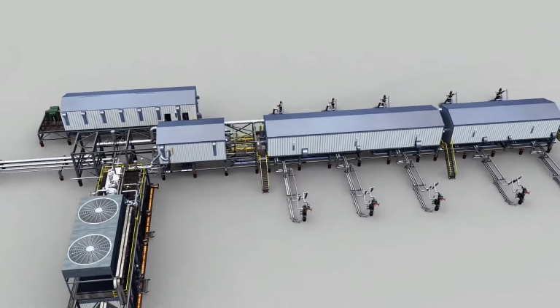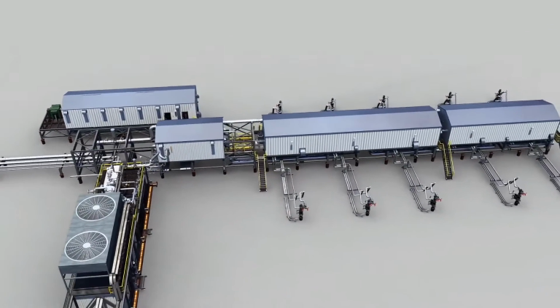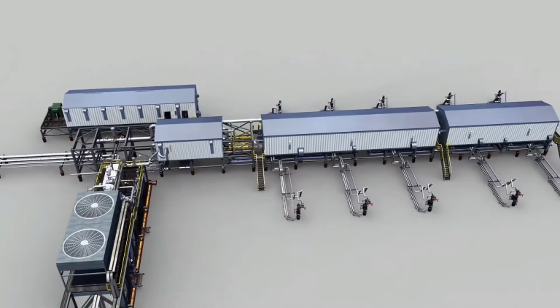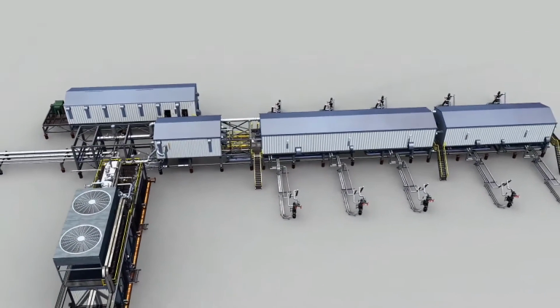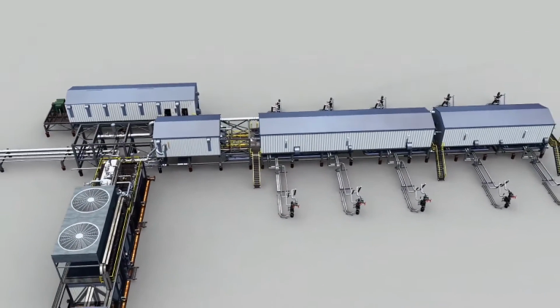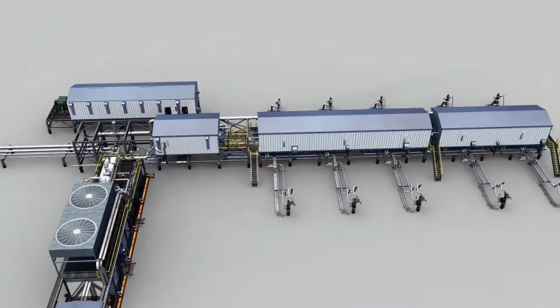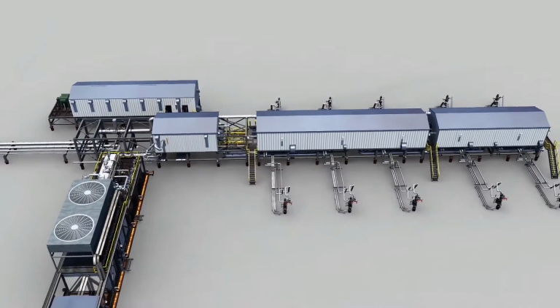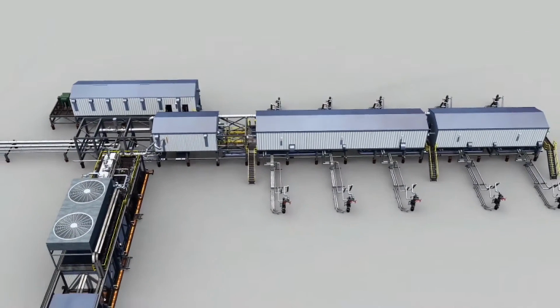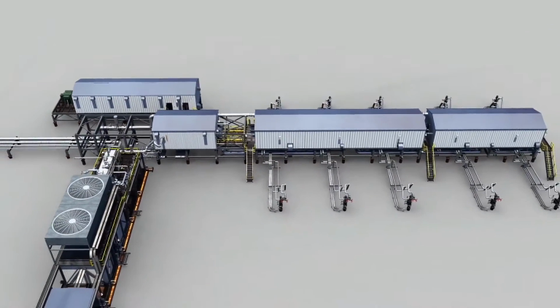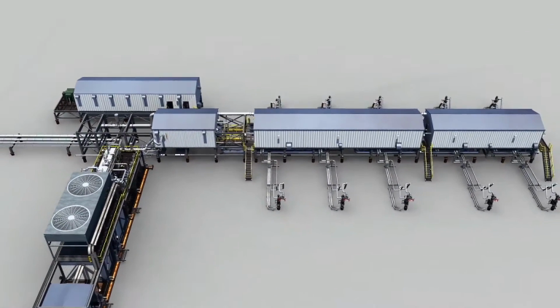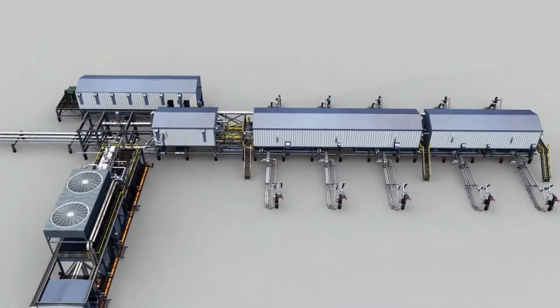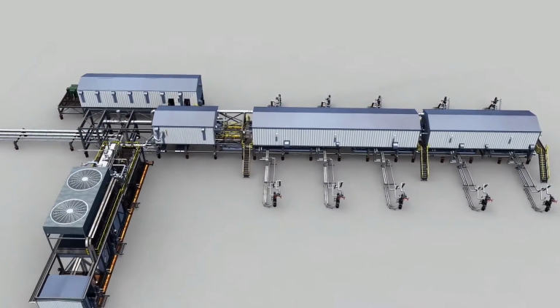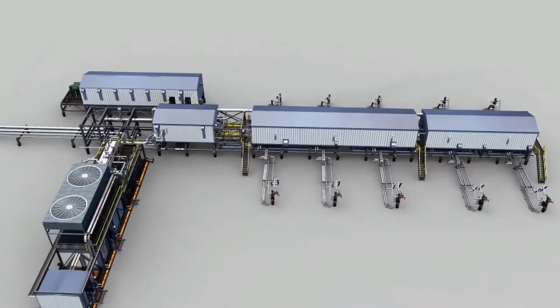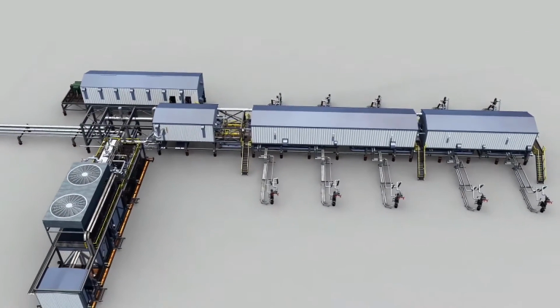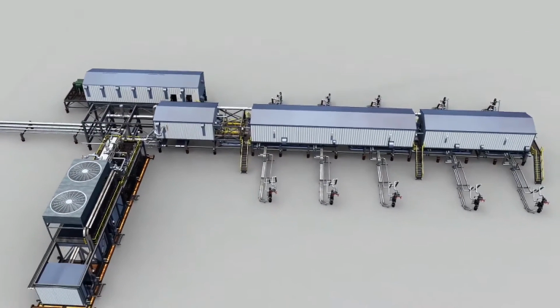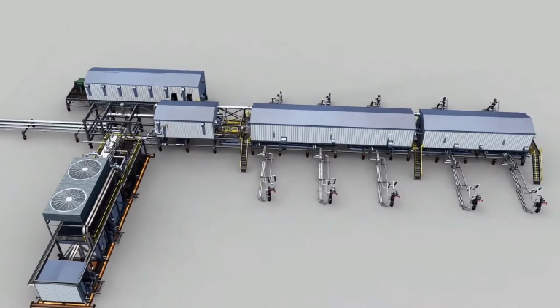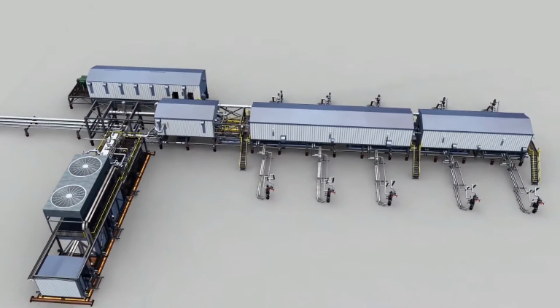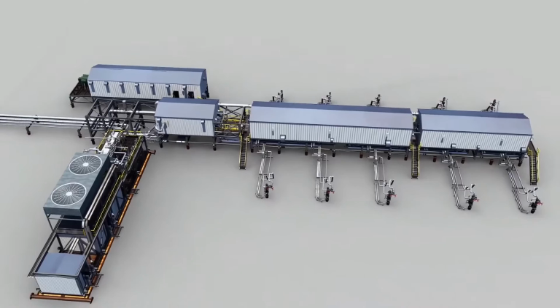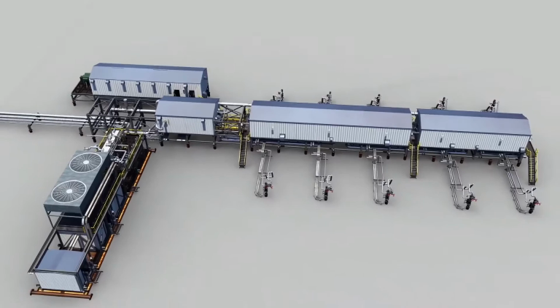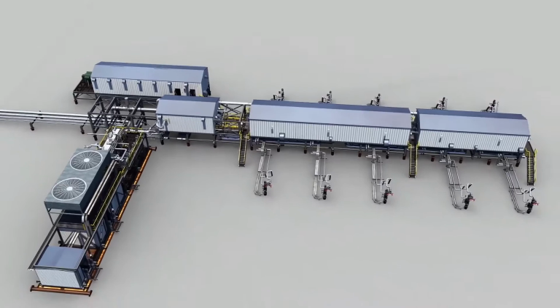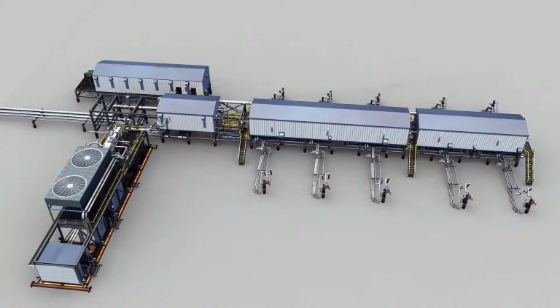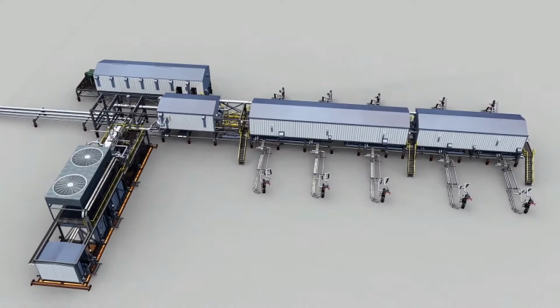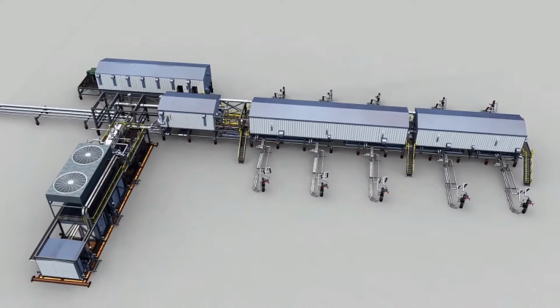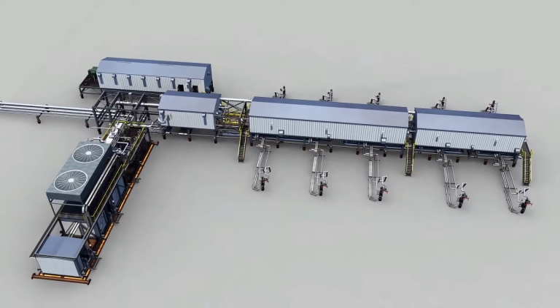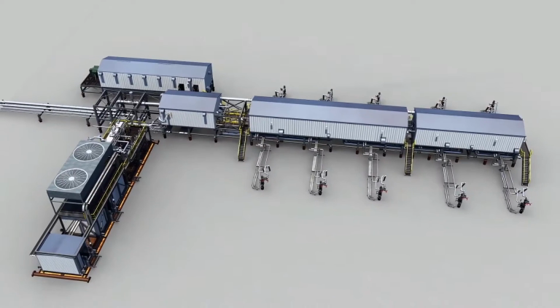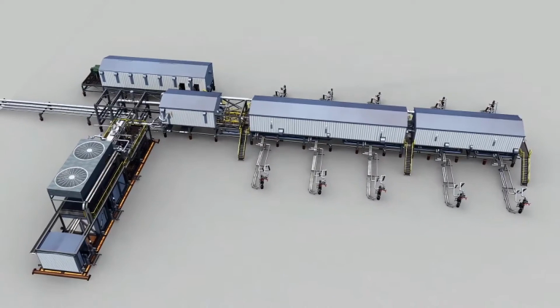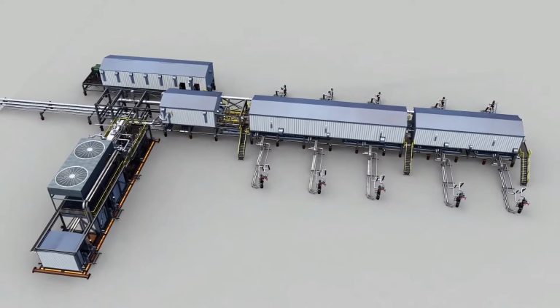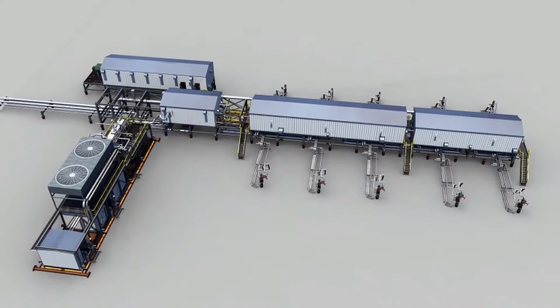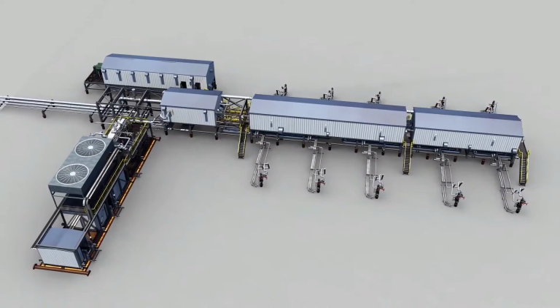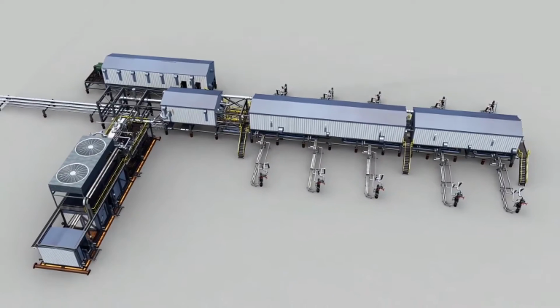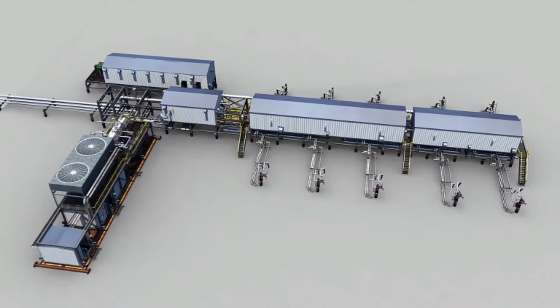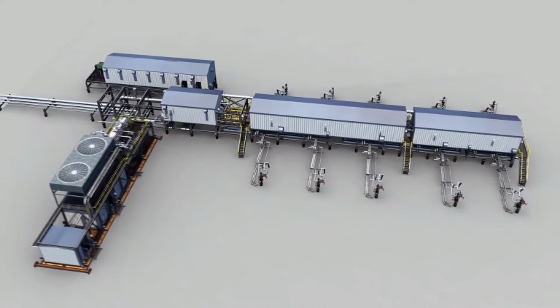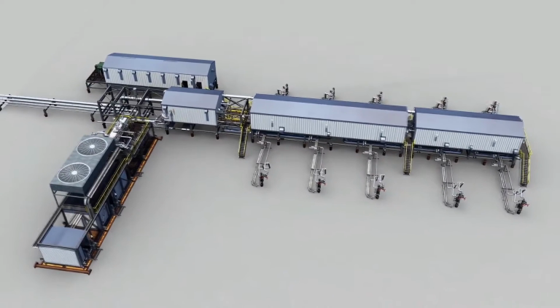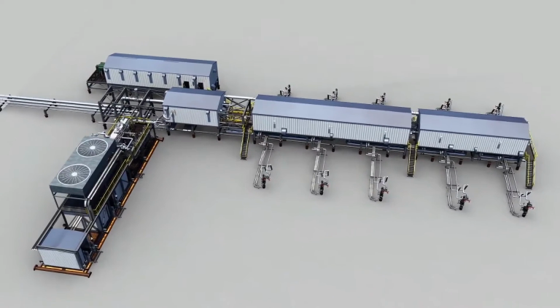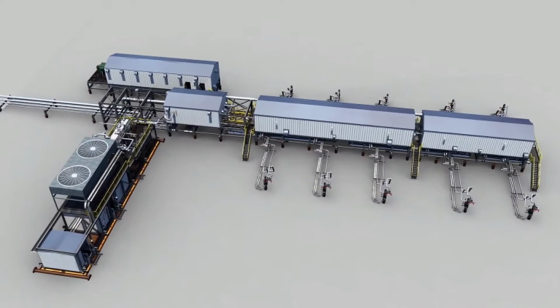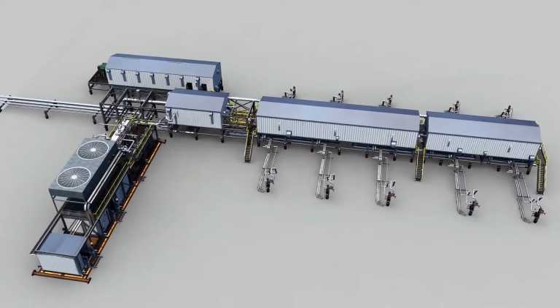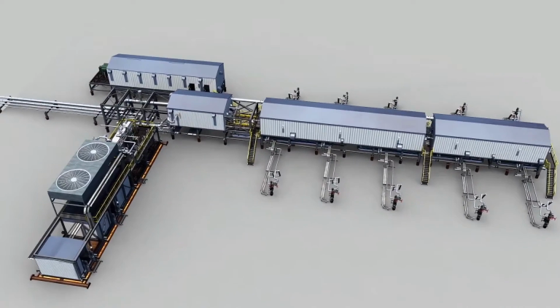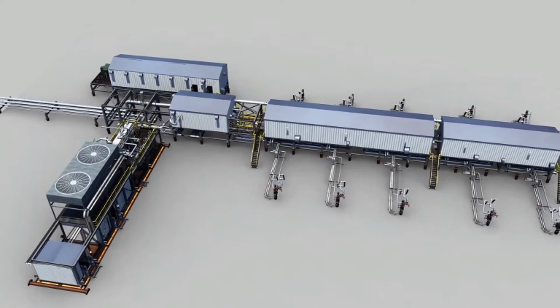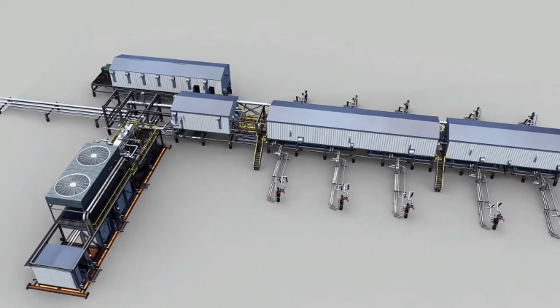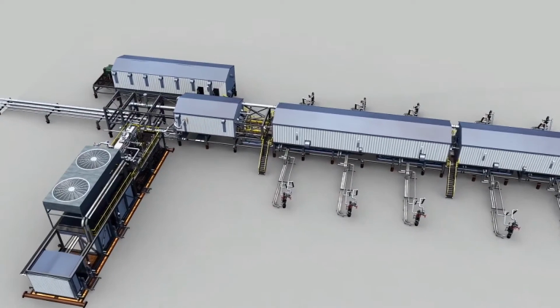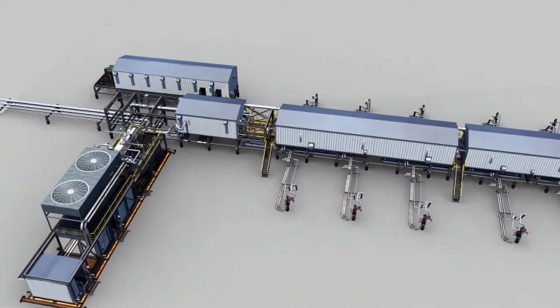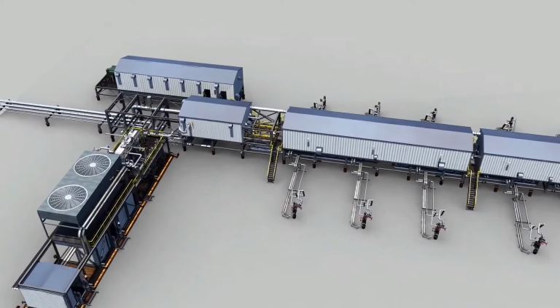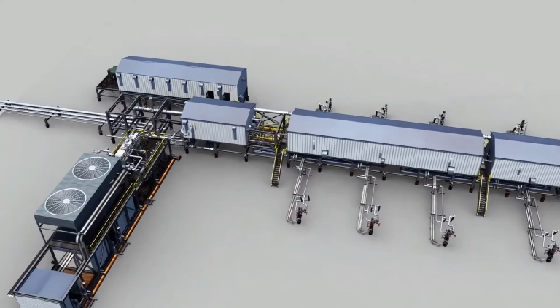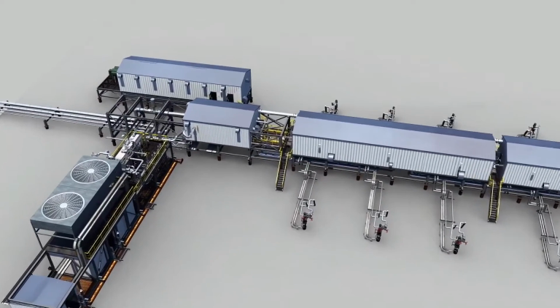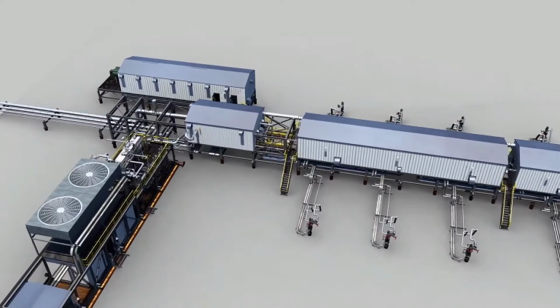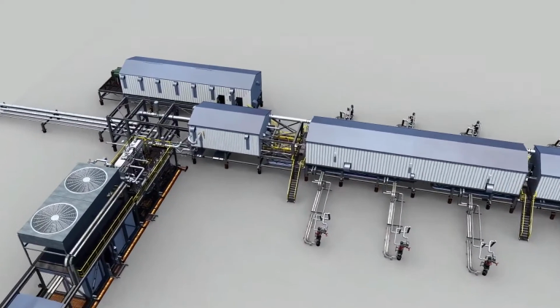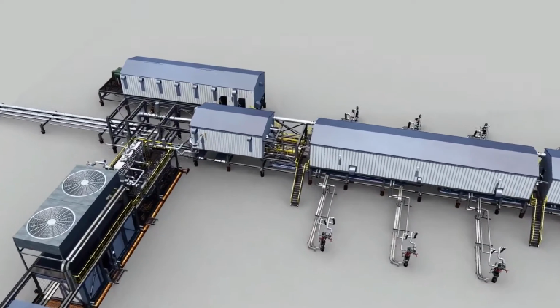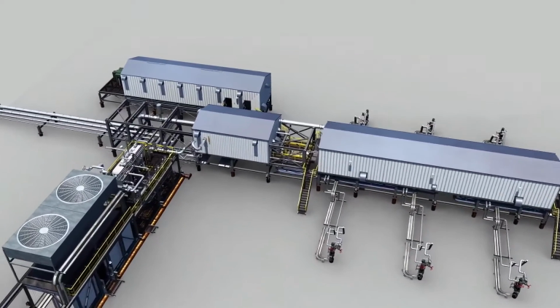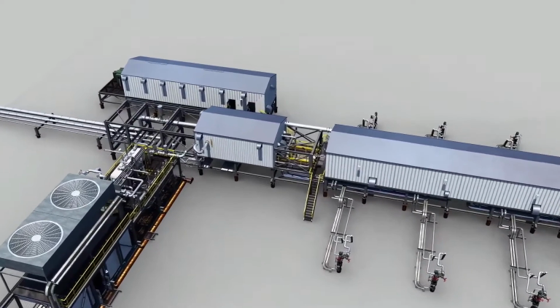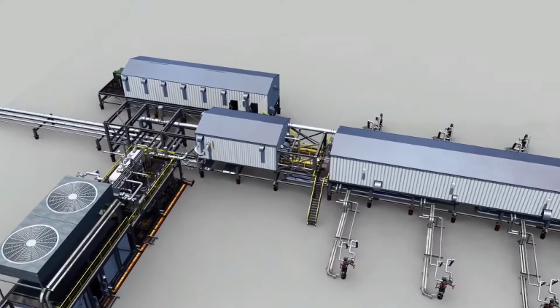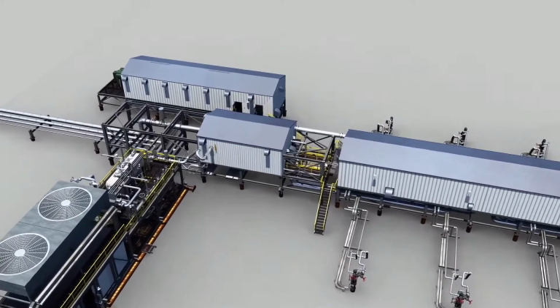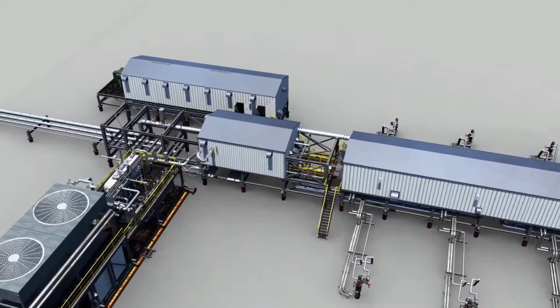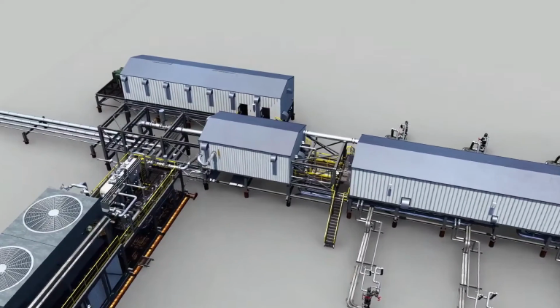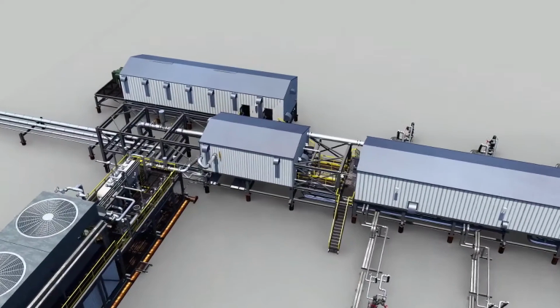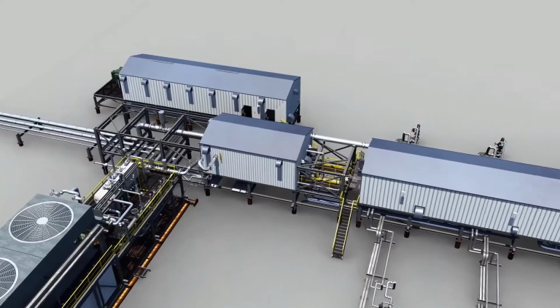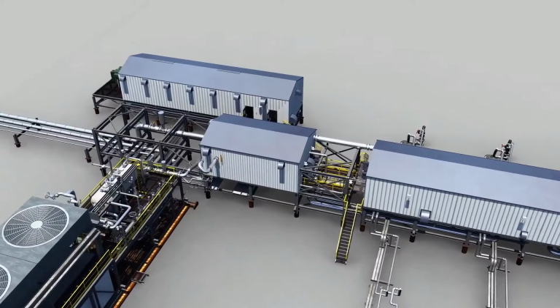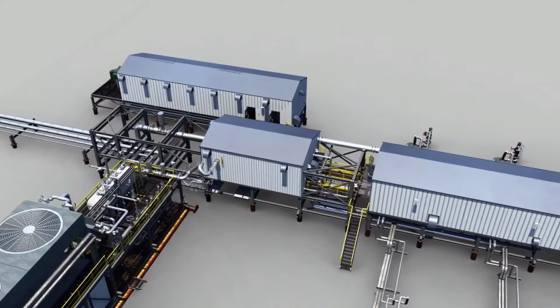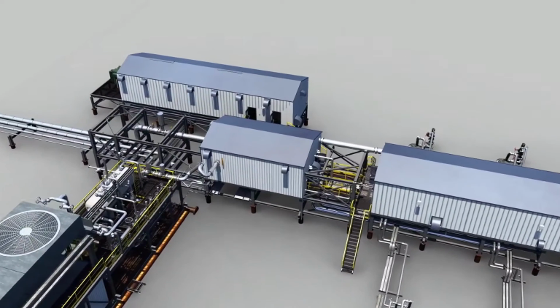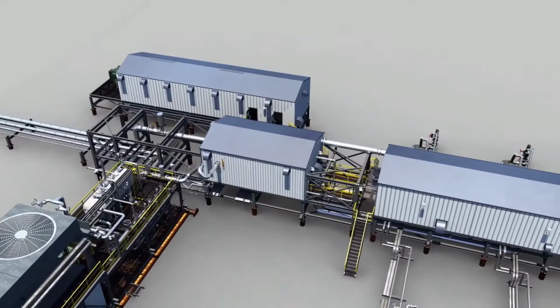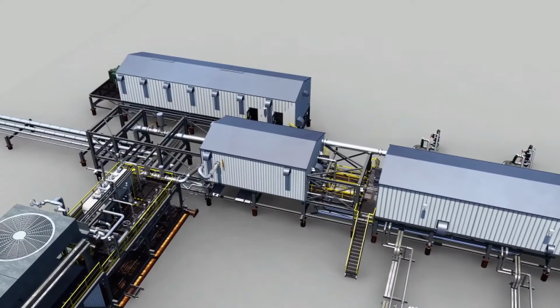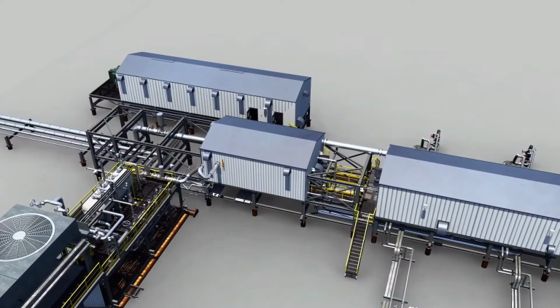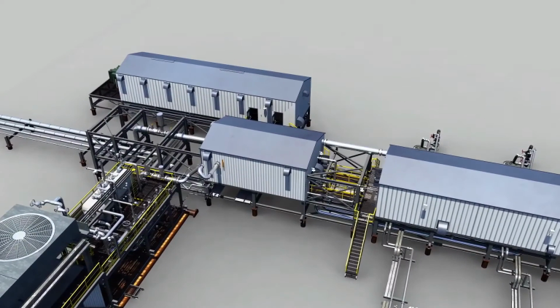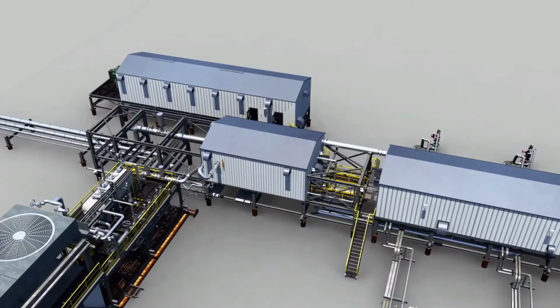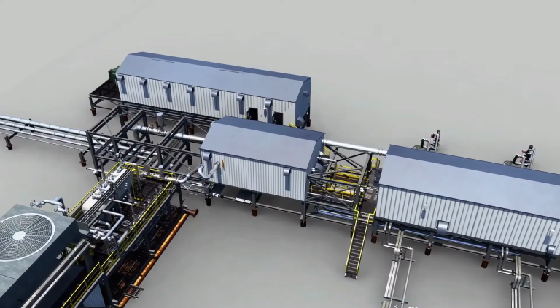Our standard design is based on five engineered modules — four permanent and one temporary.